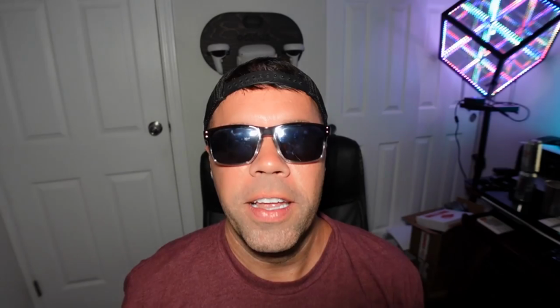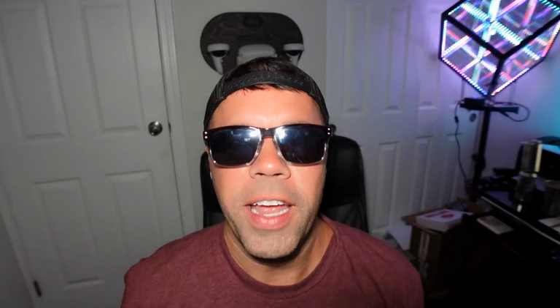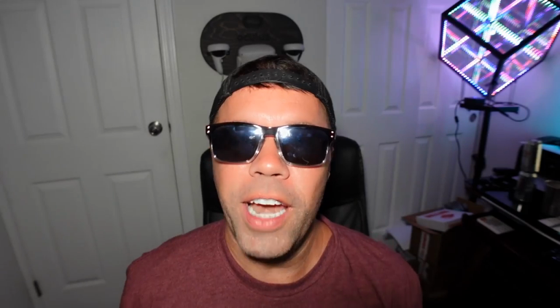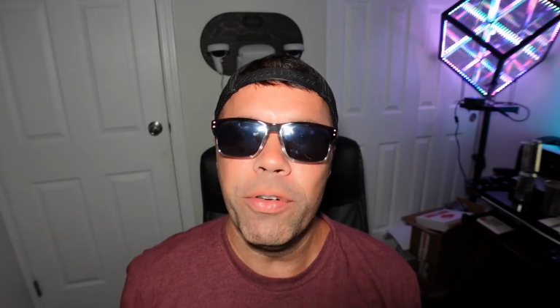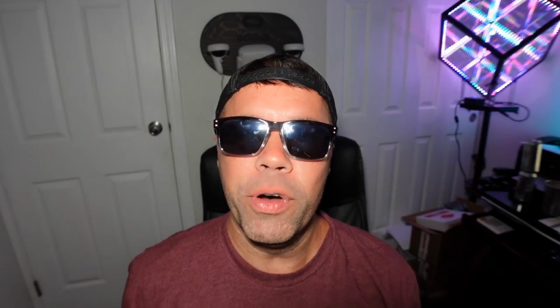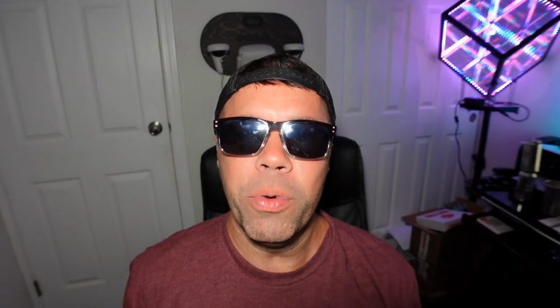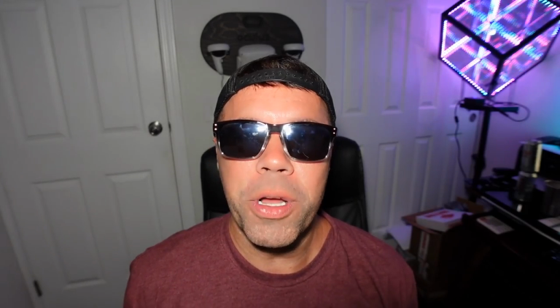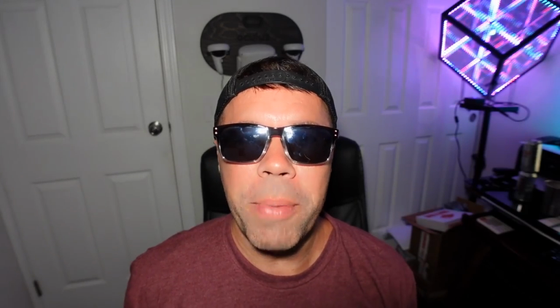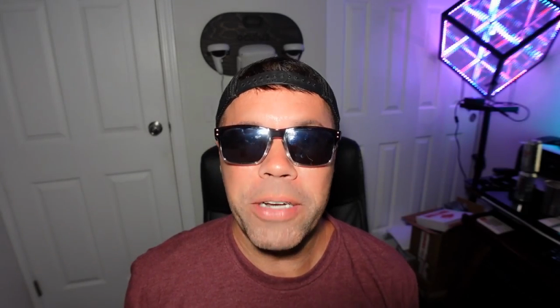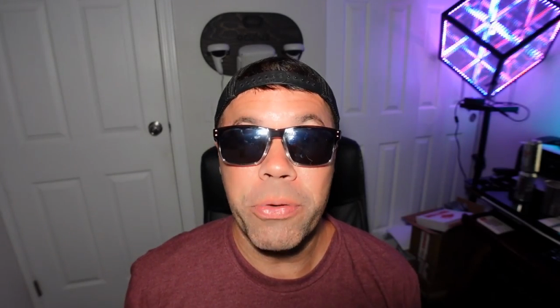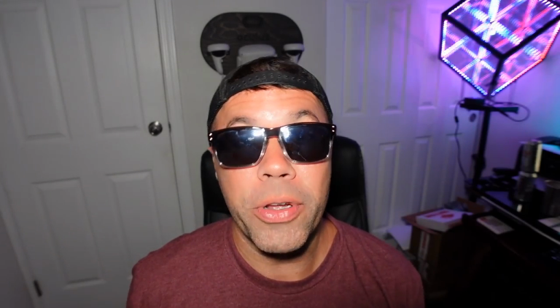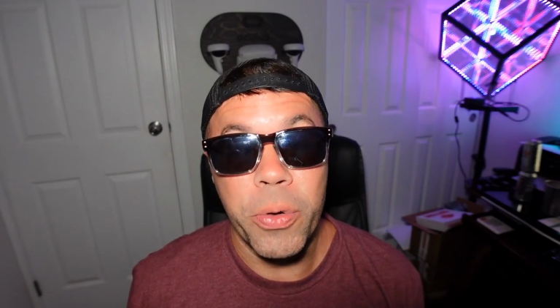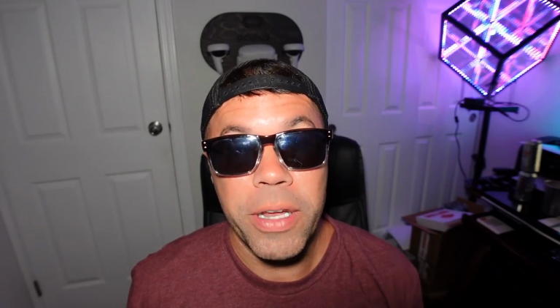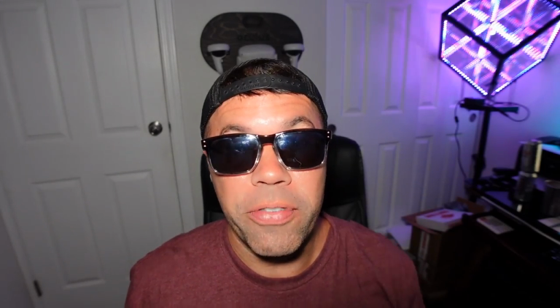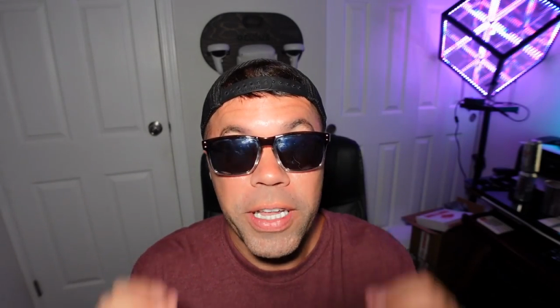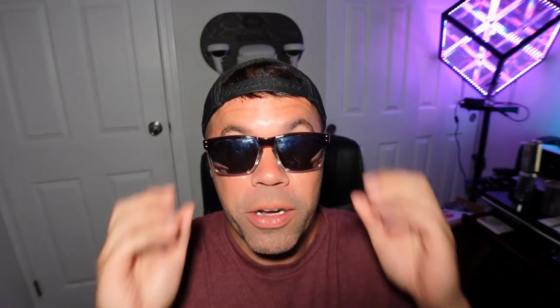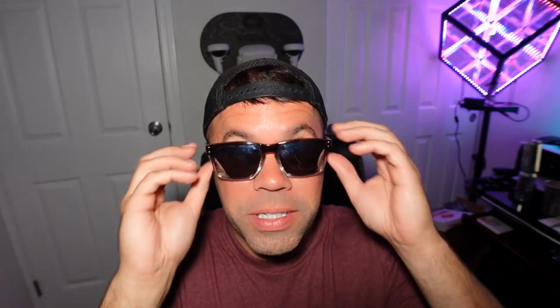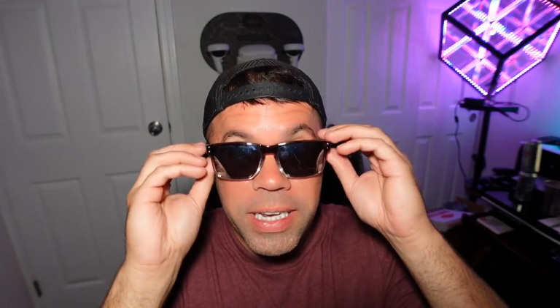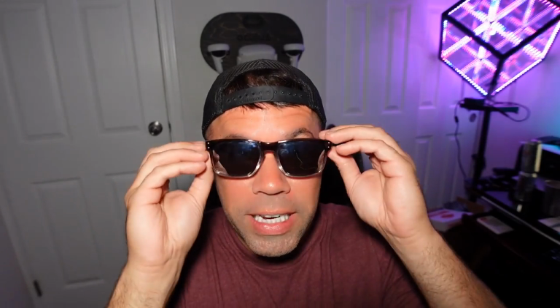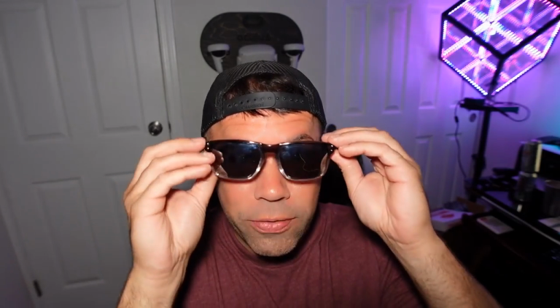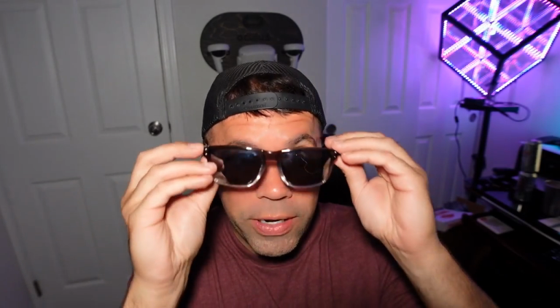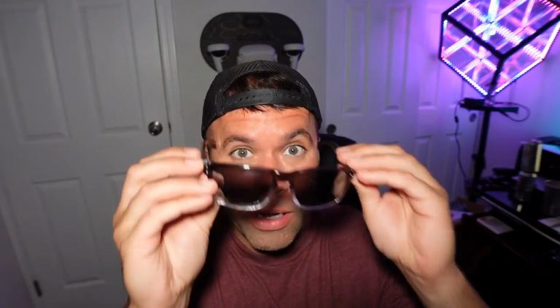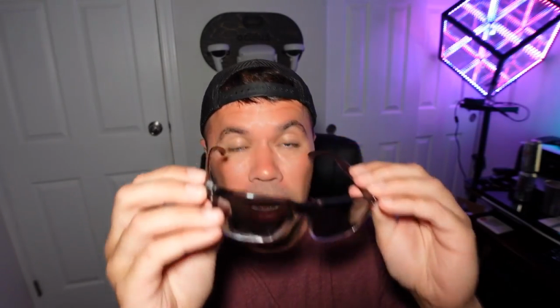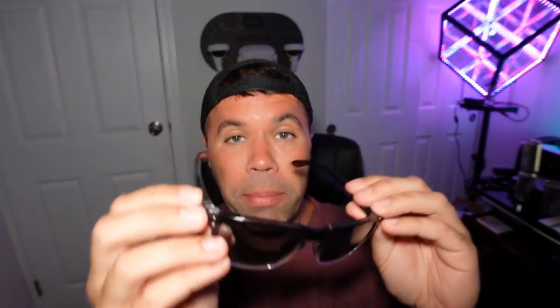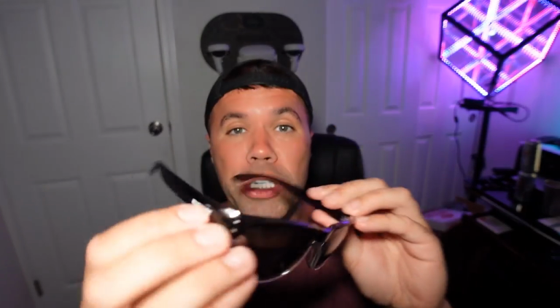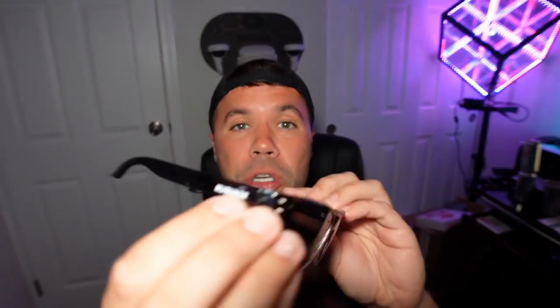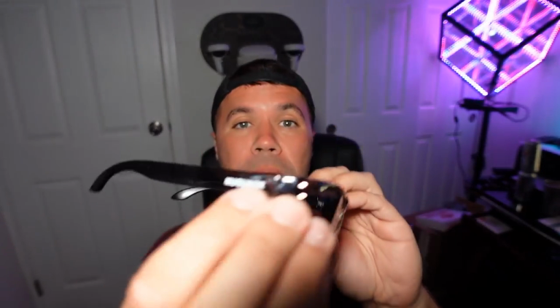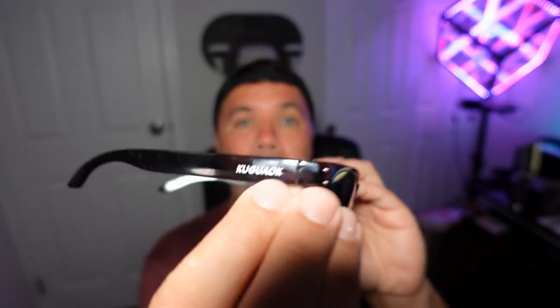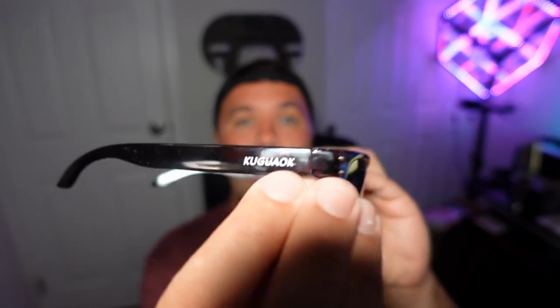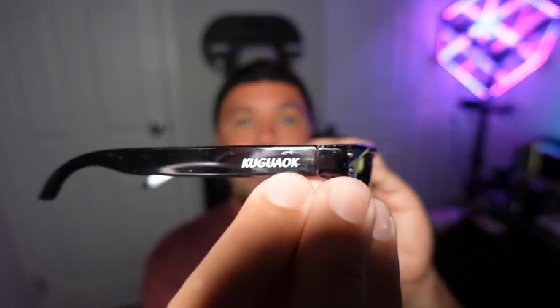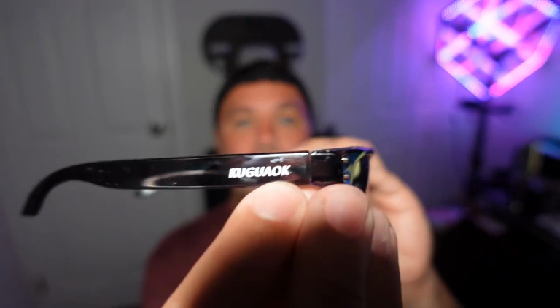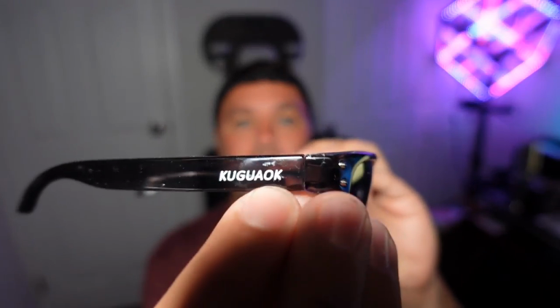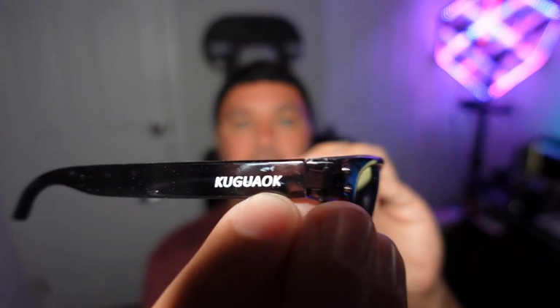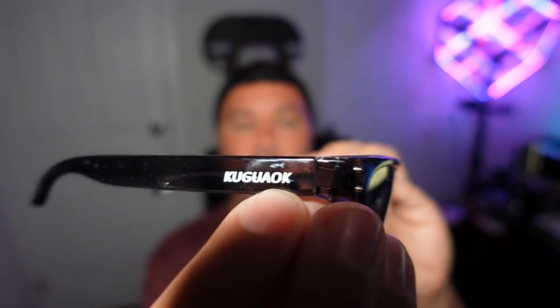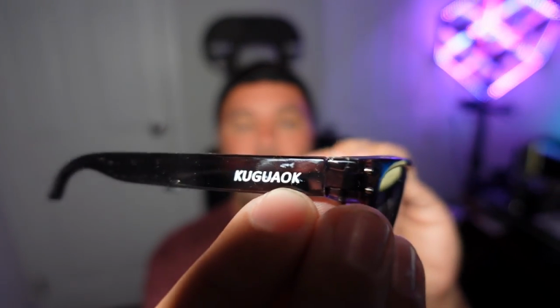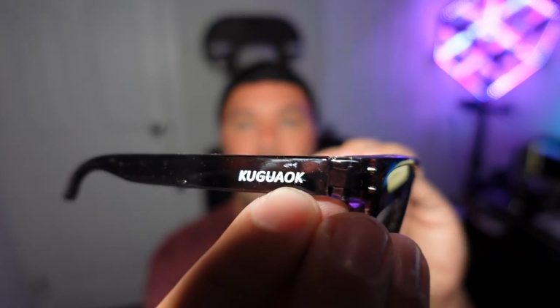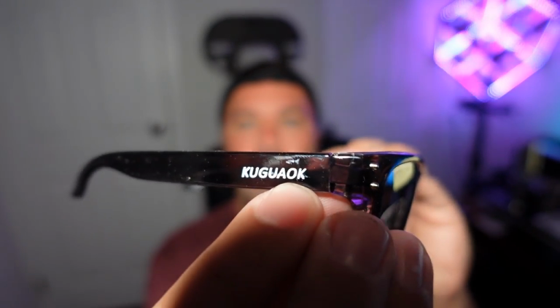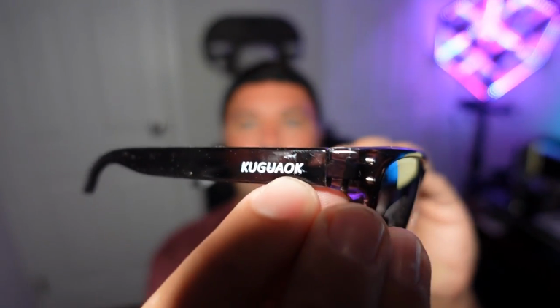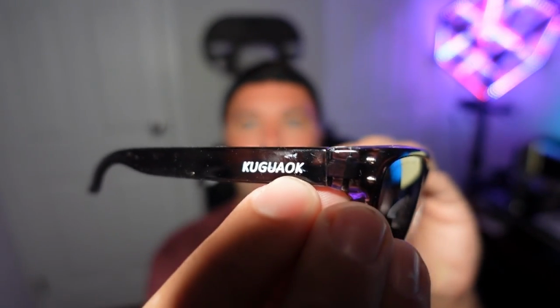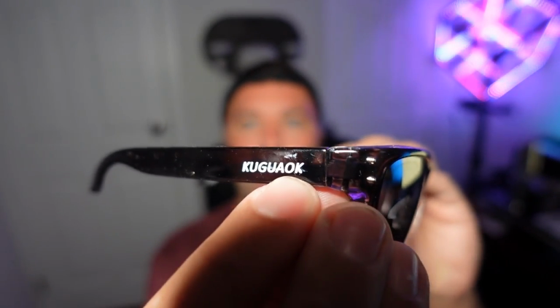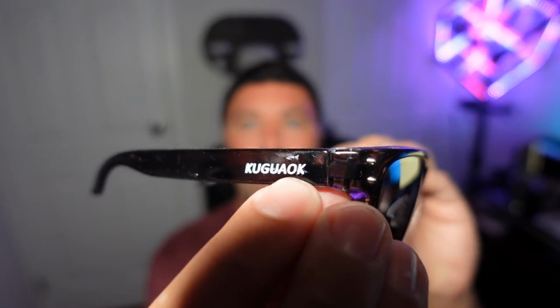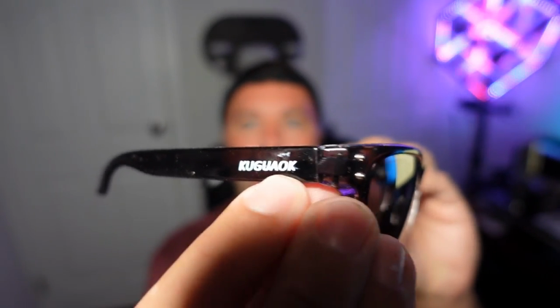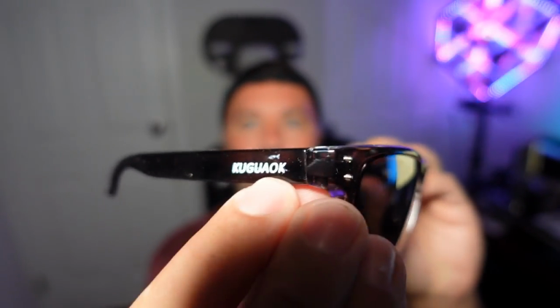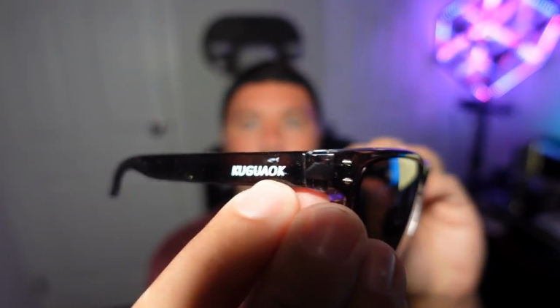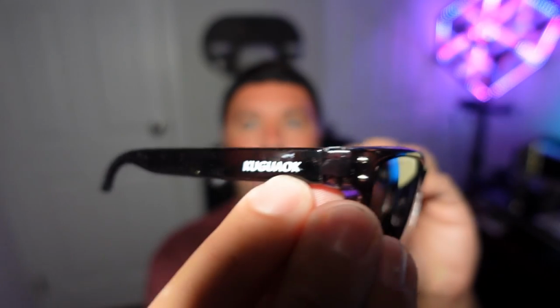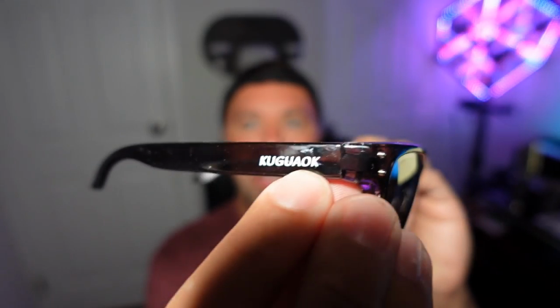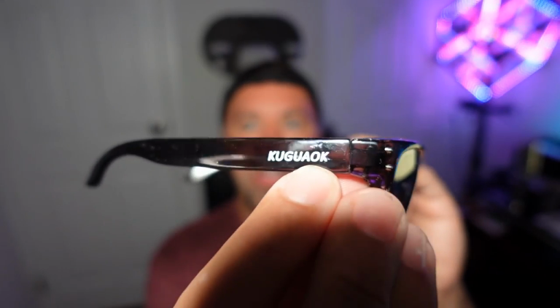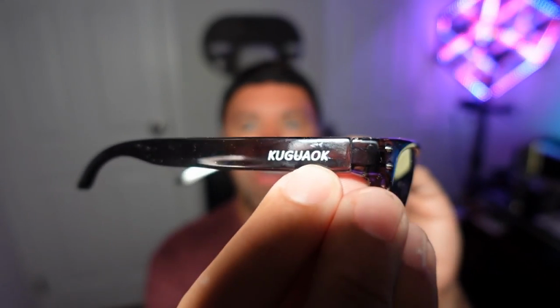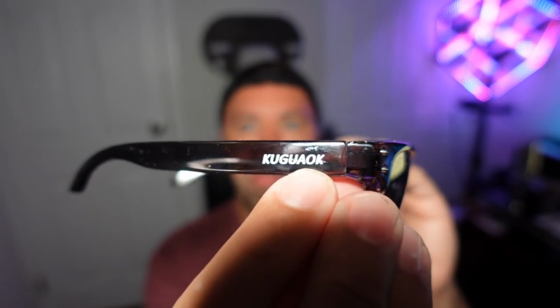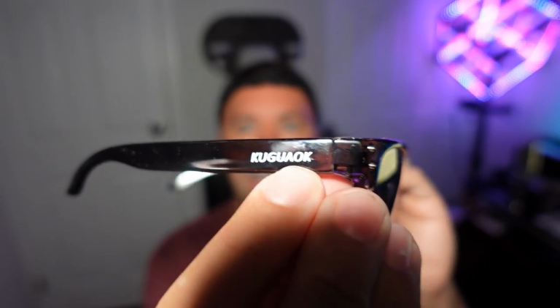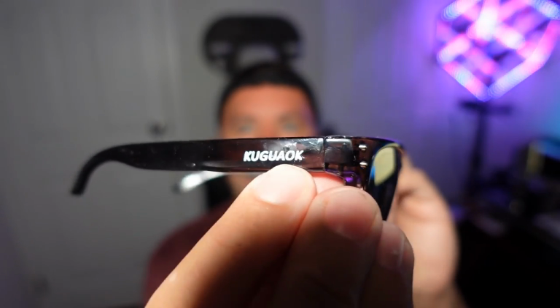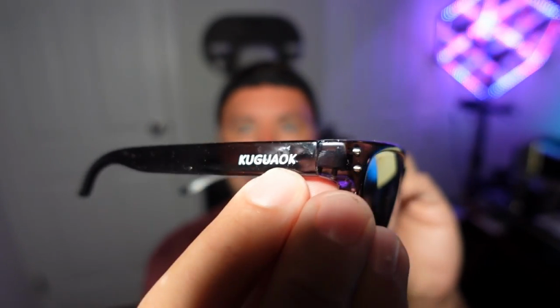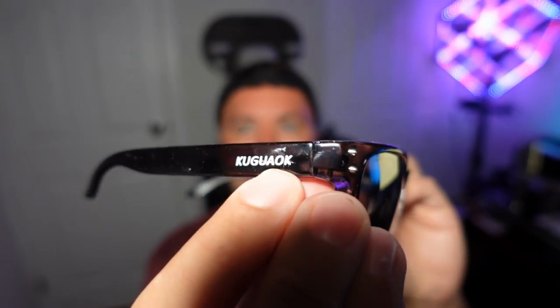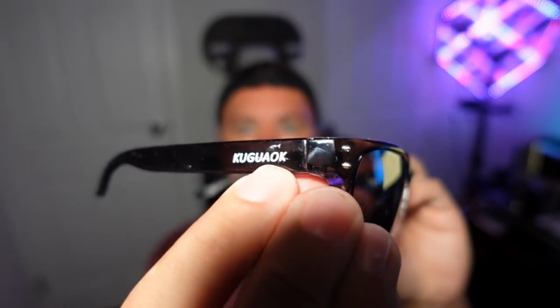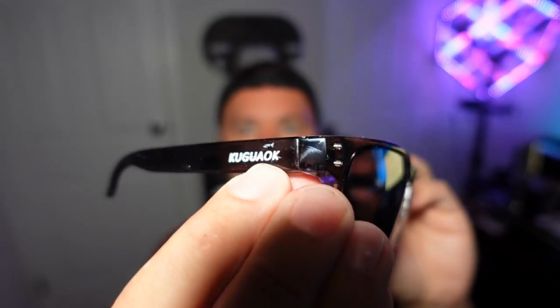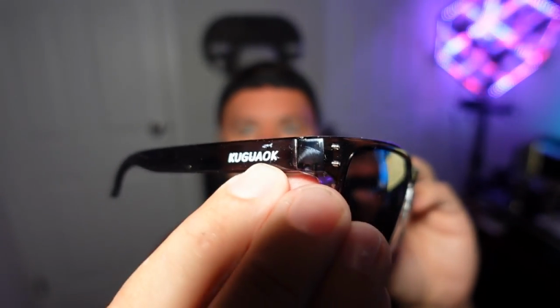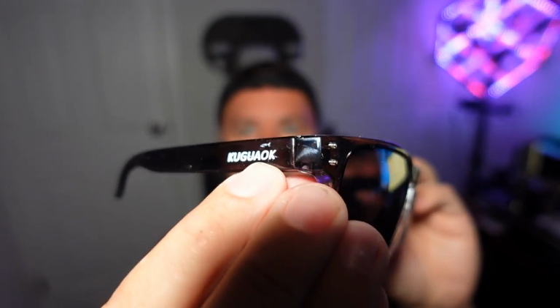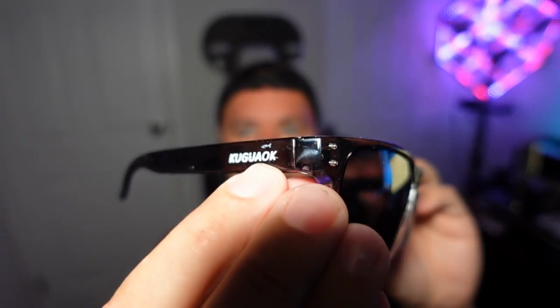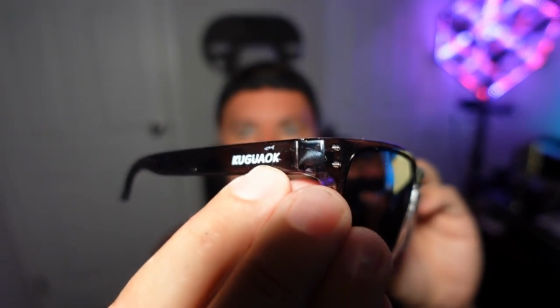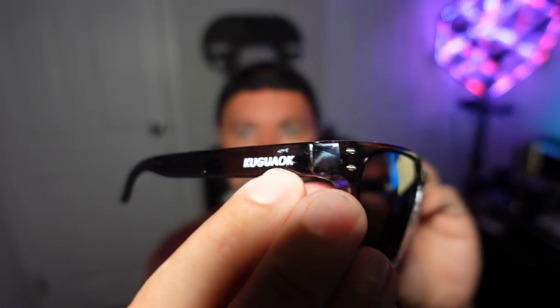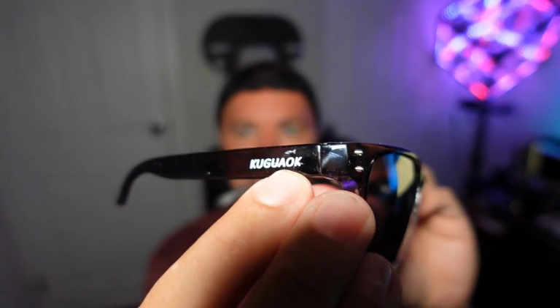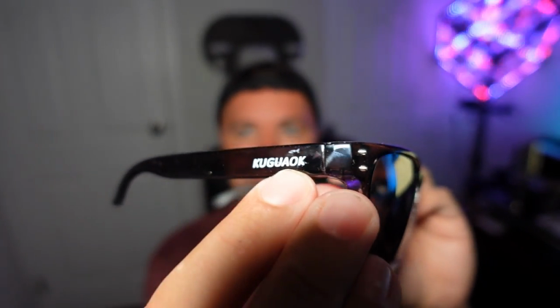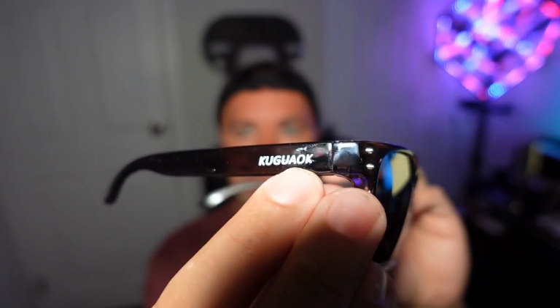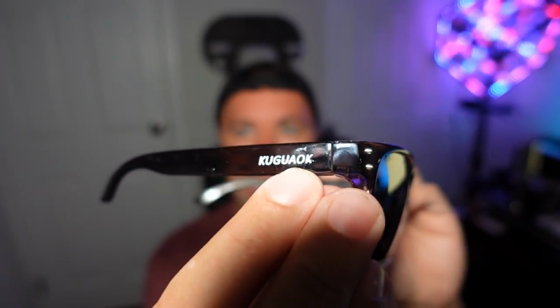Hey everyone, welcome back to another quick video. In today's video, I'm going to show you how to remove the logo on your plastic frame sunglasses.